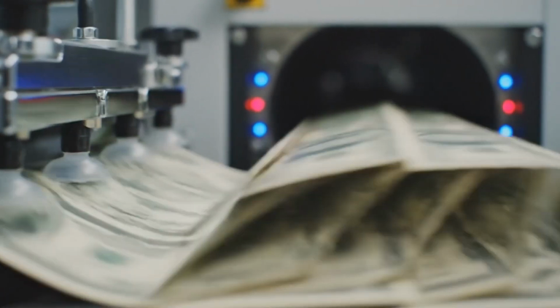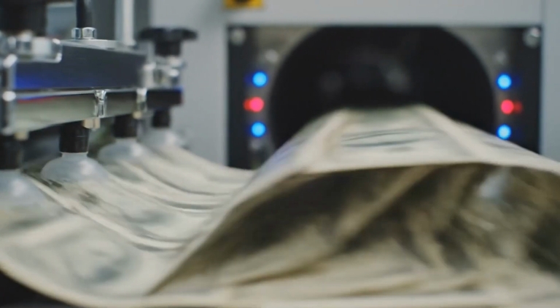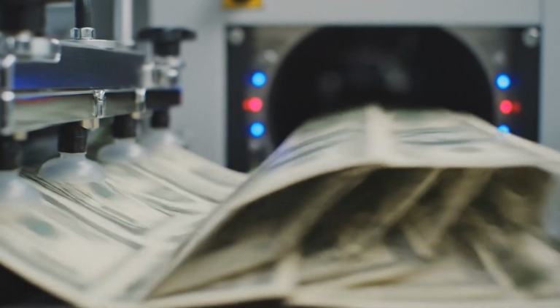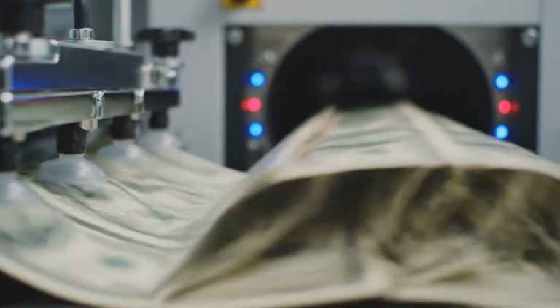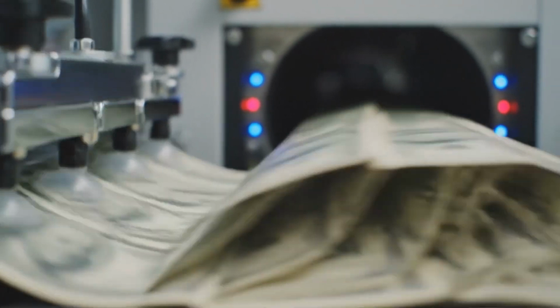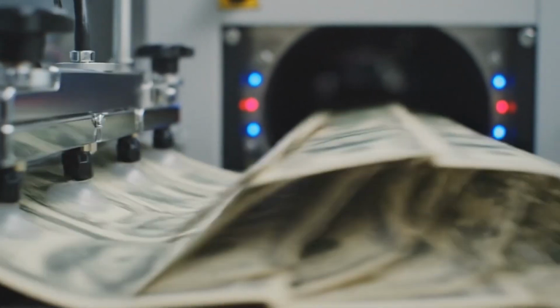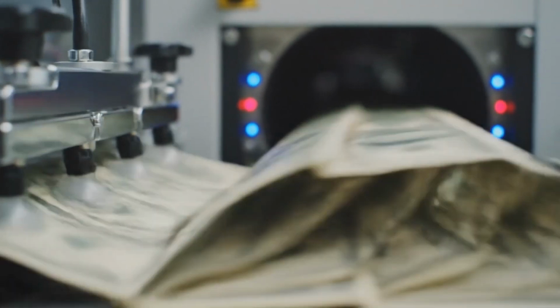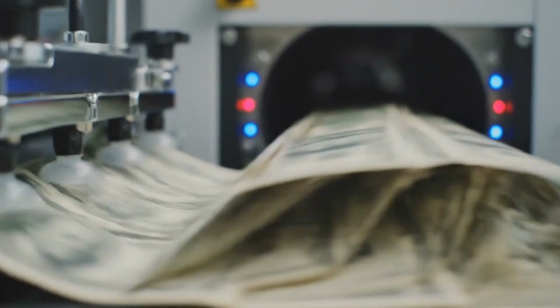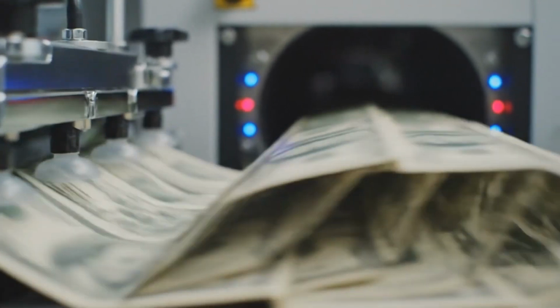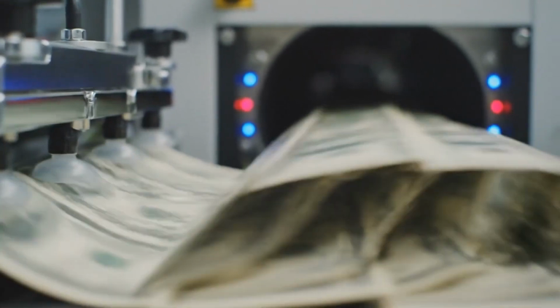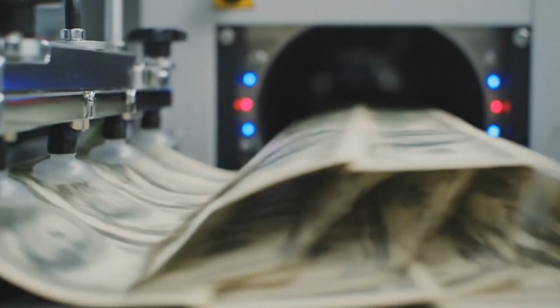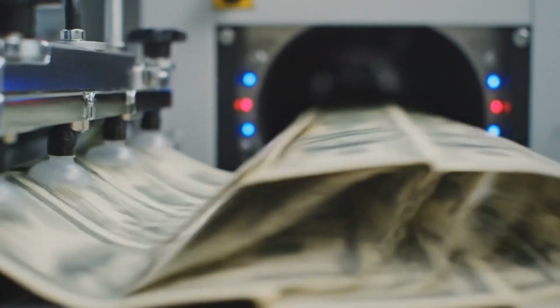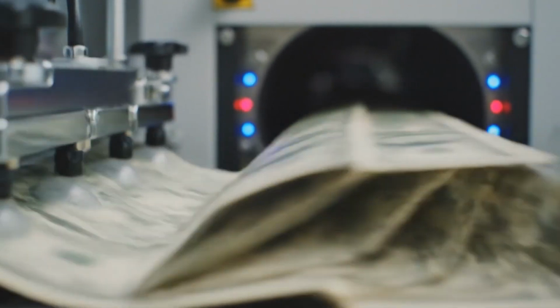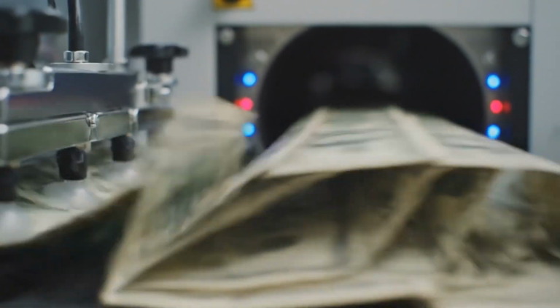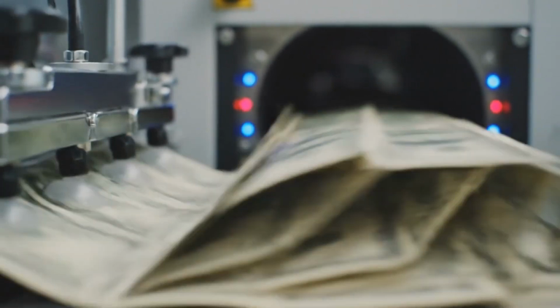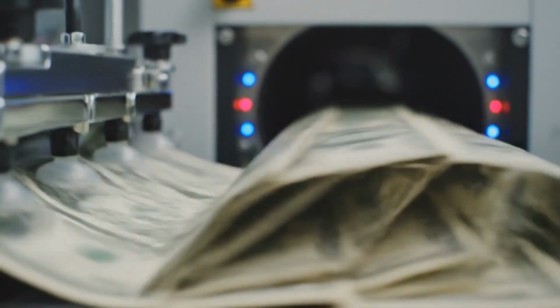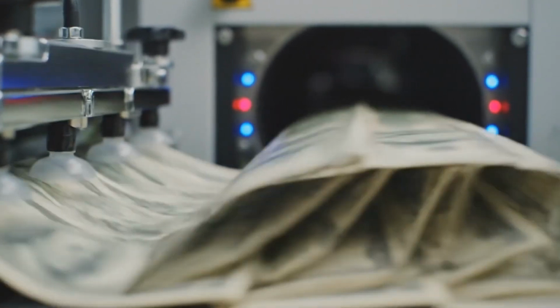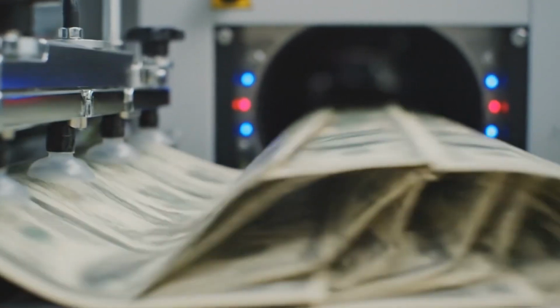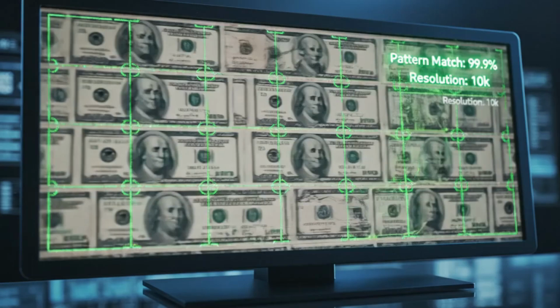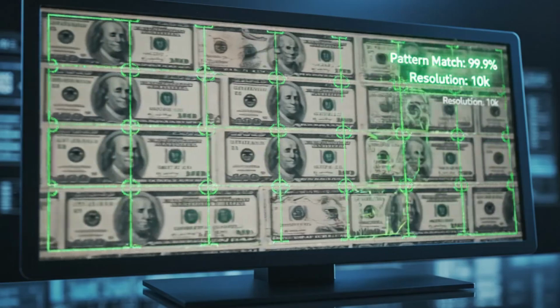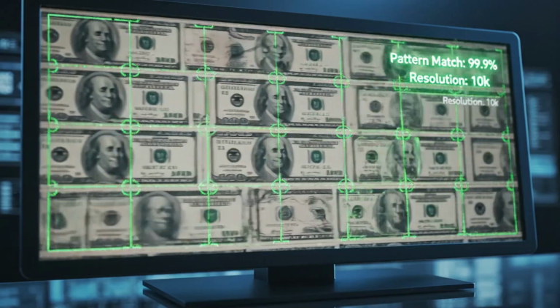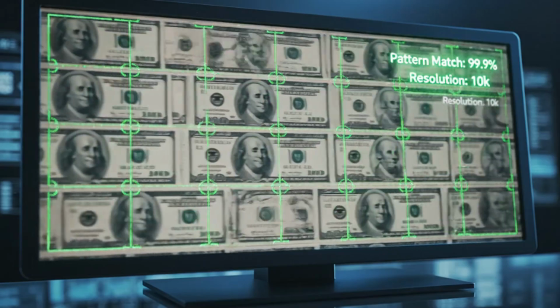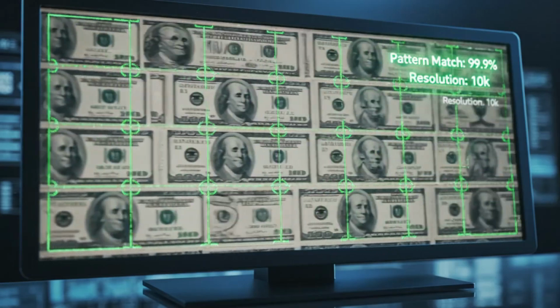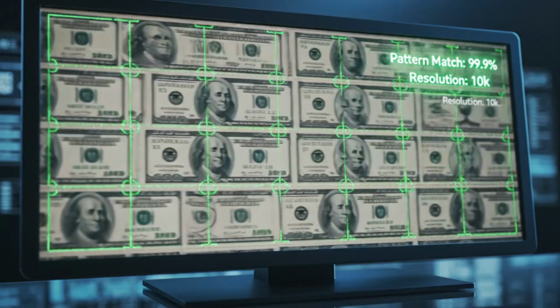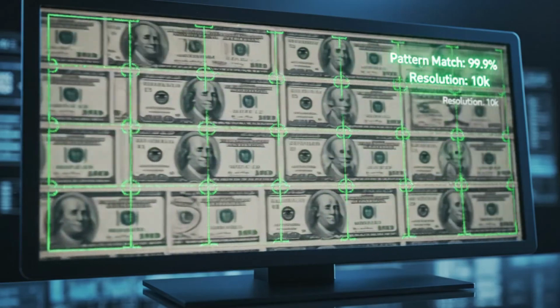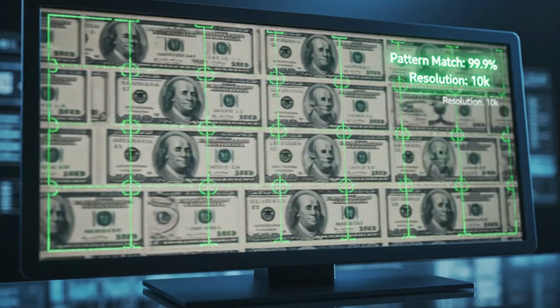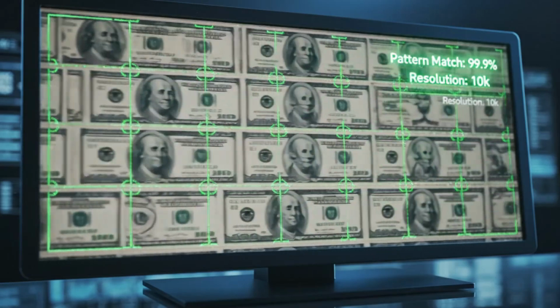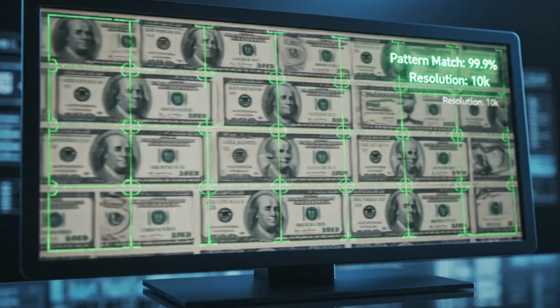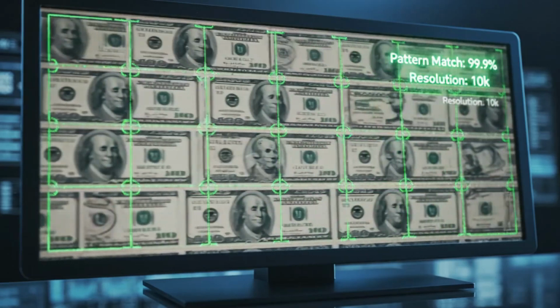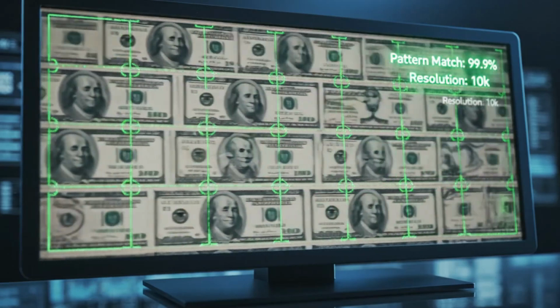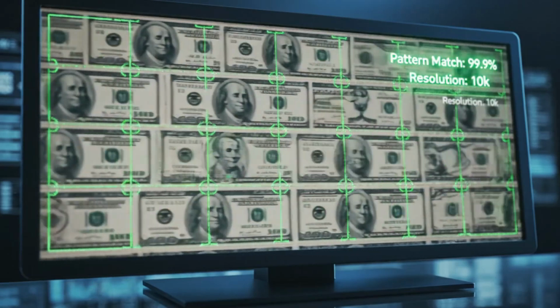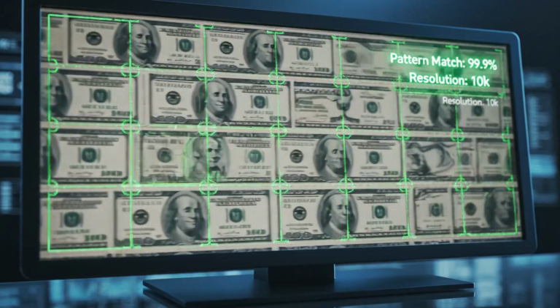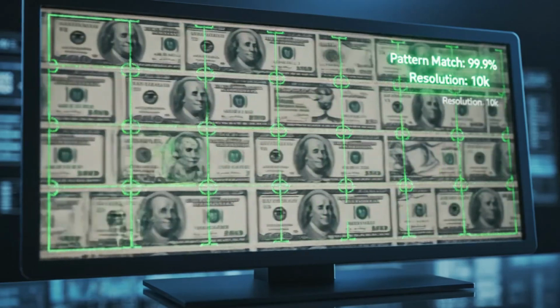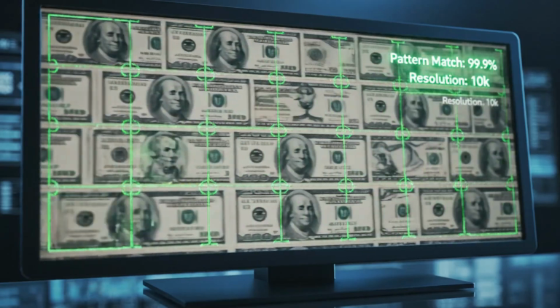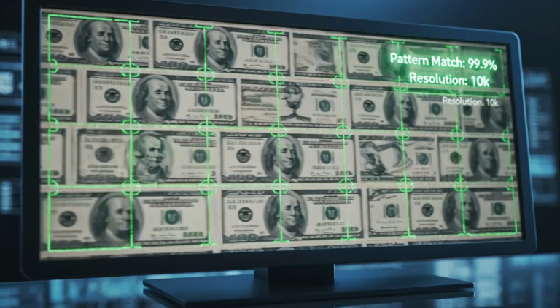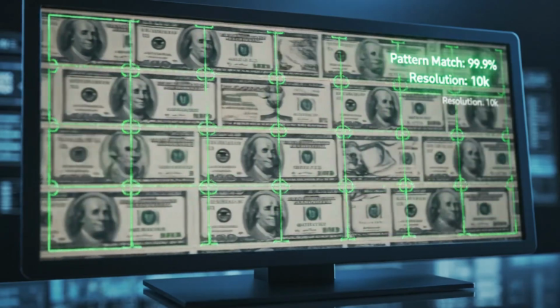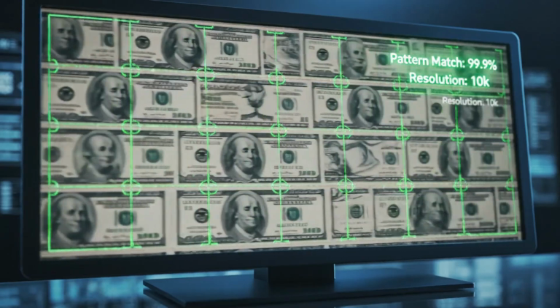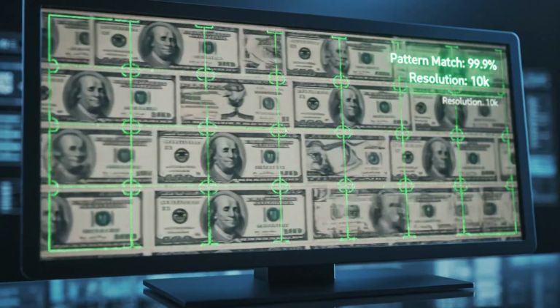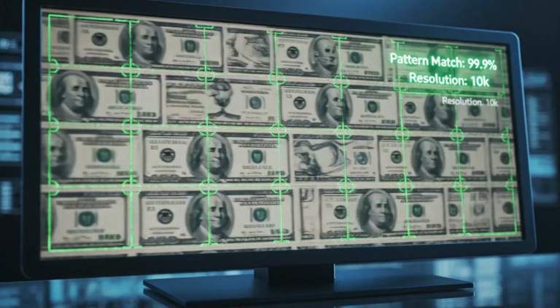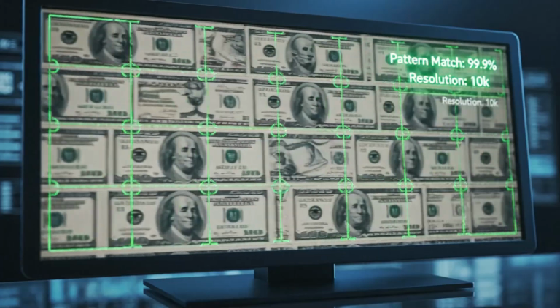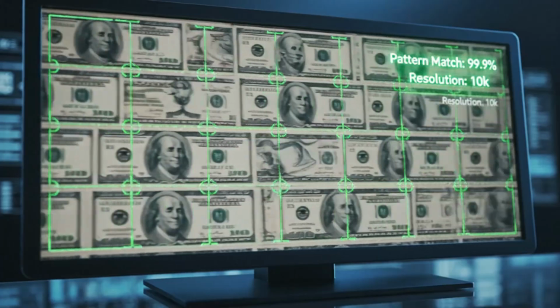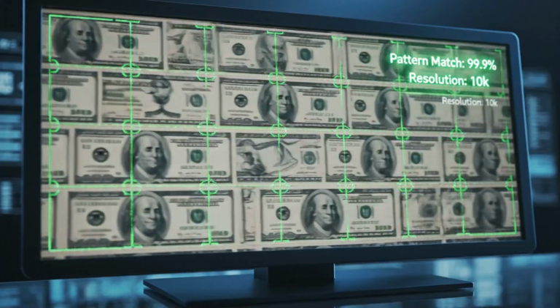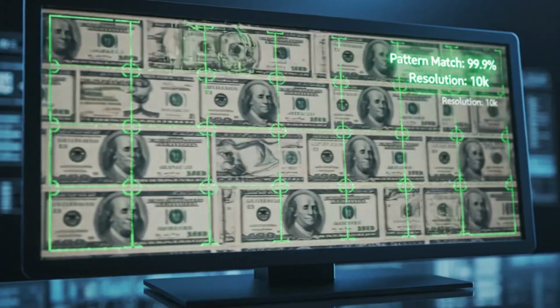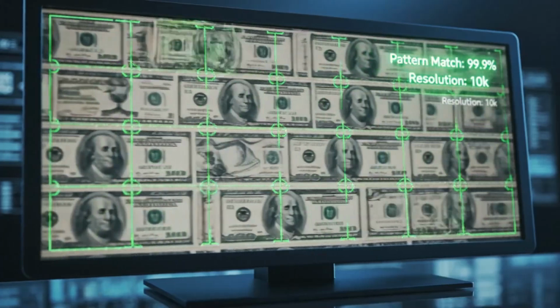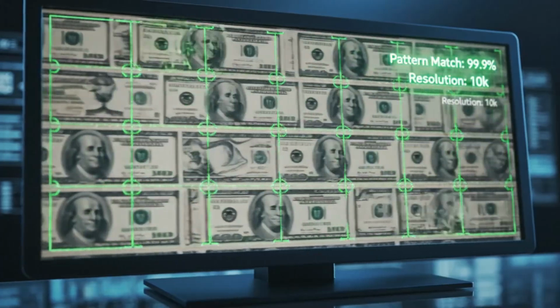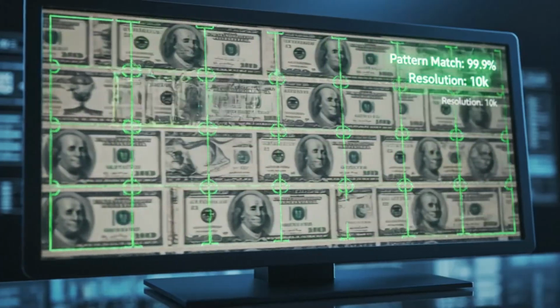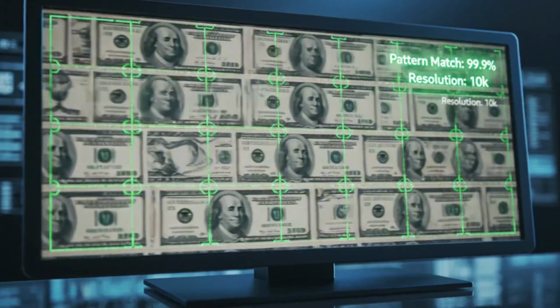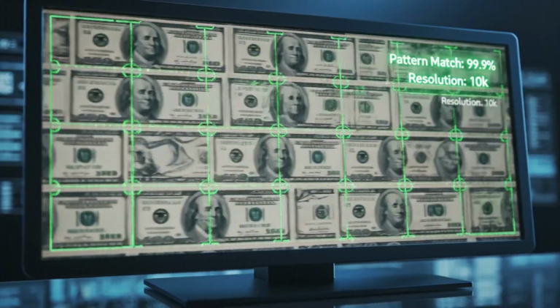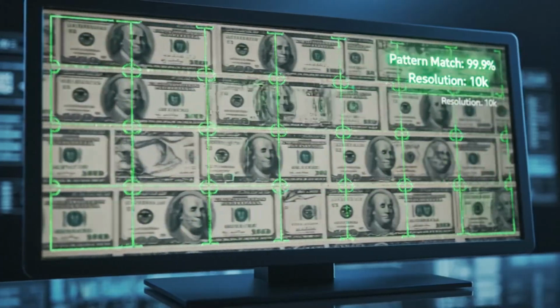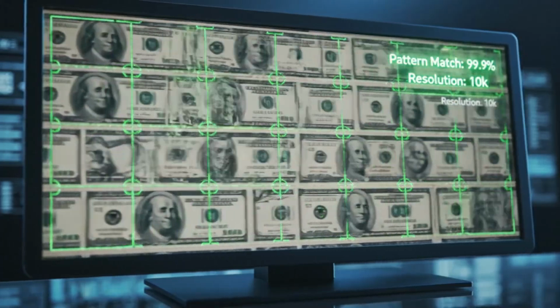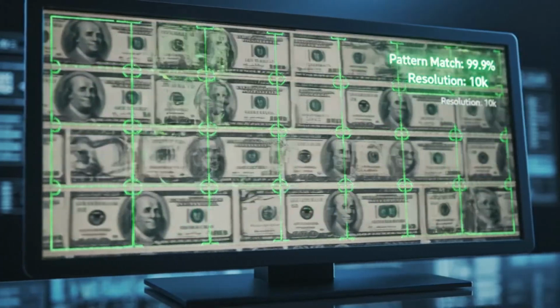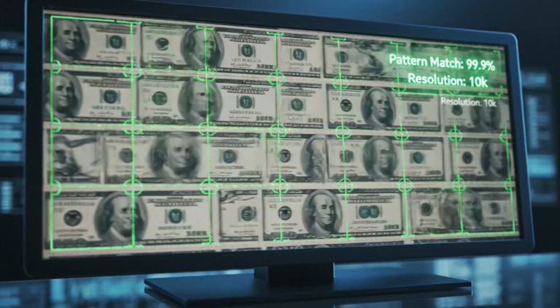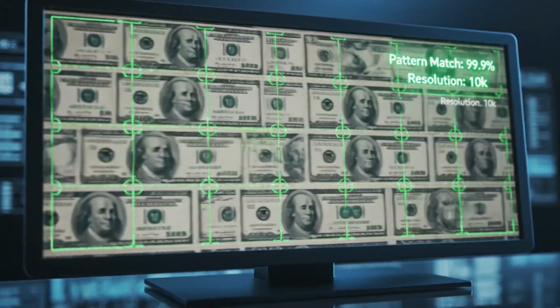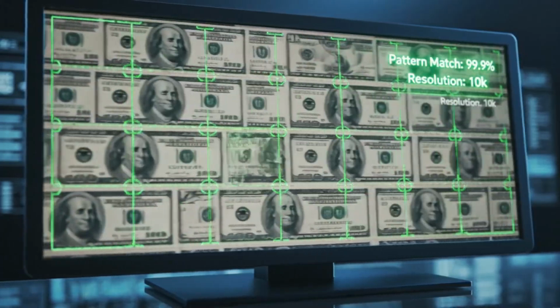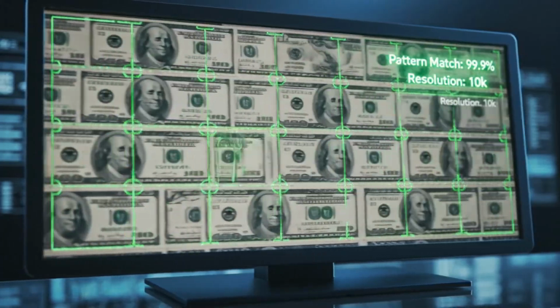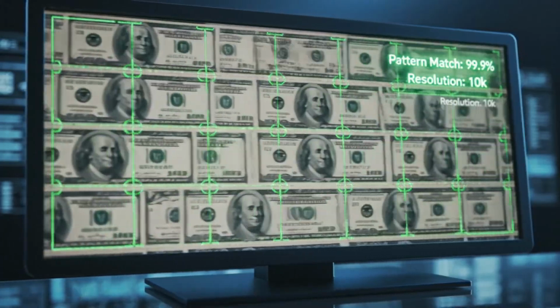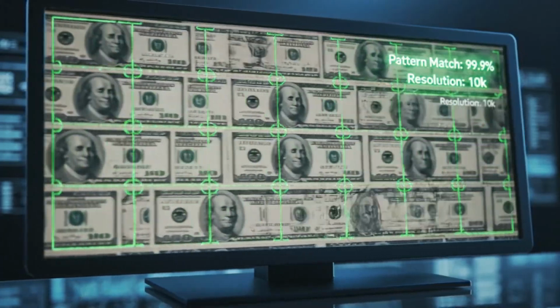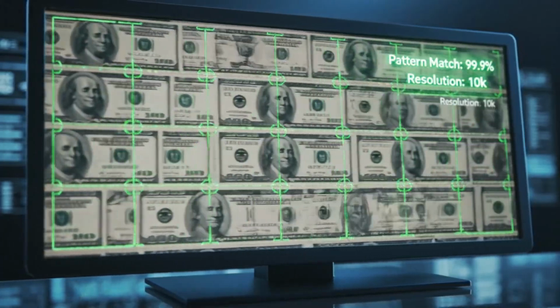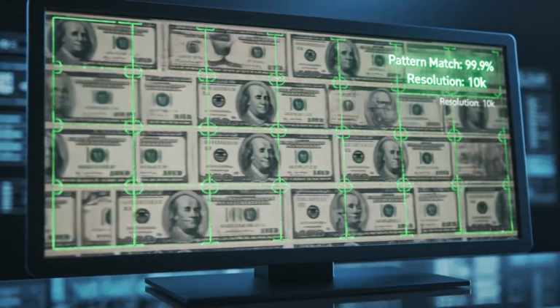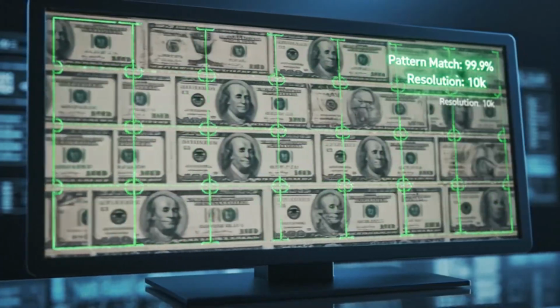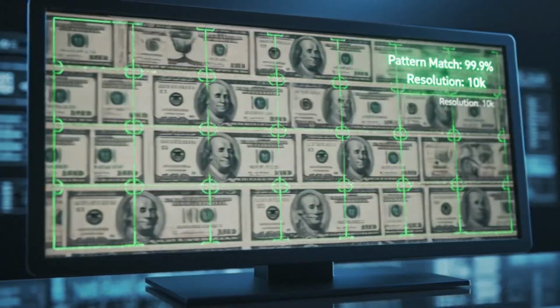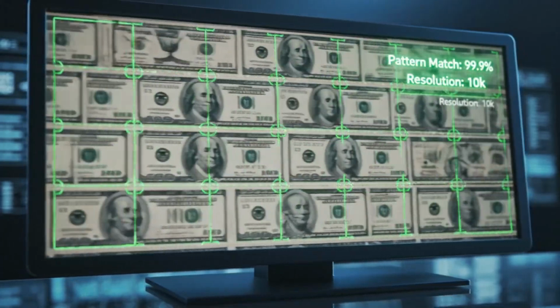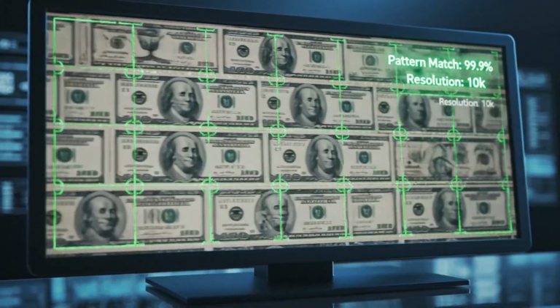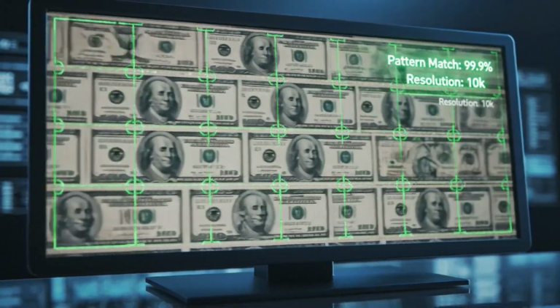Advanced algorithms scan the passing currency in real-time, matching every pixel against a perfect digital master file.